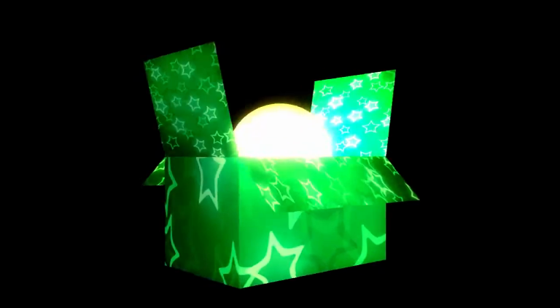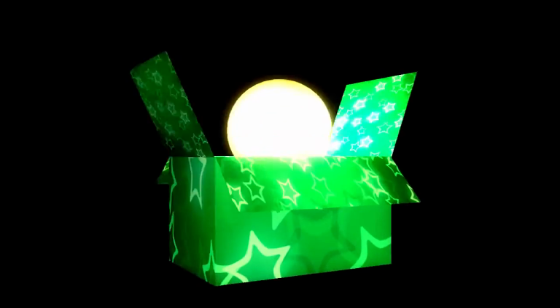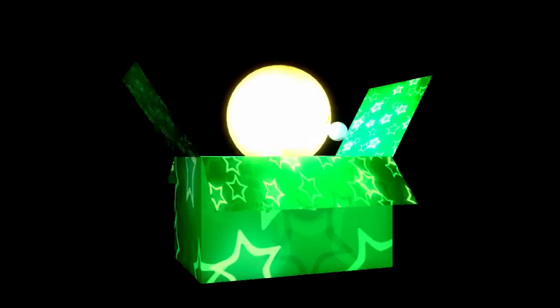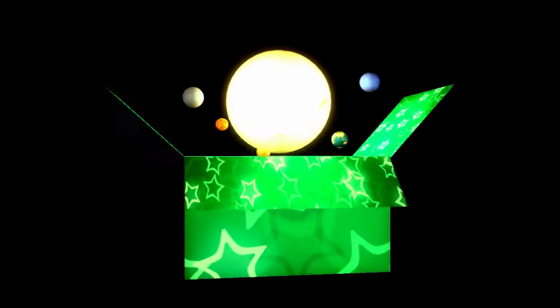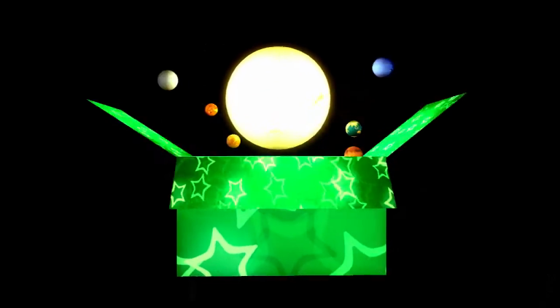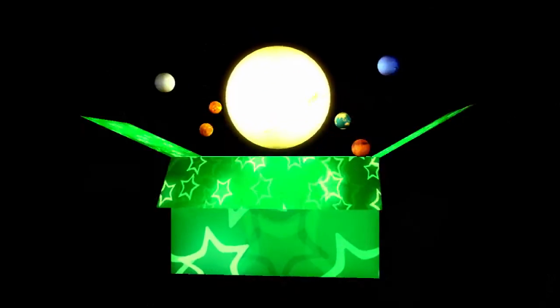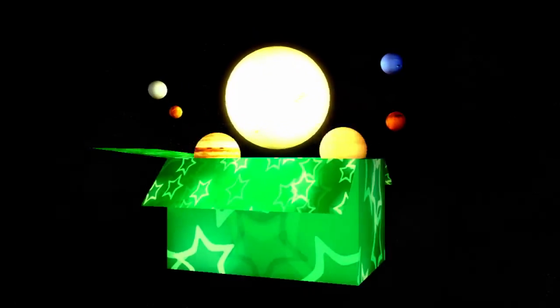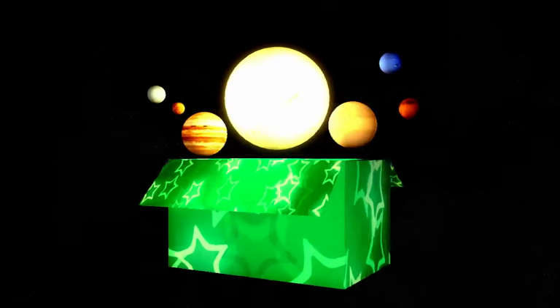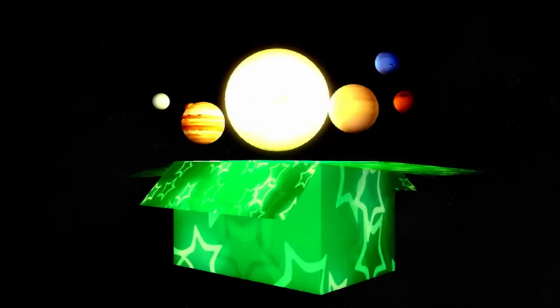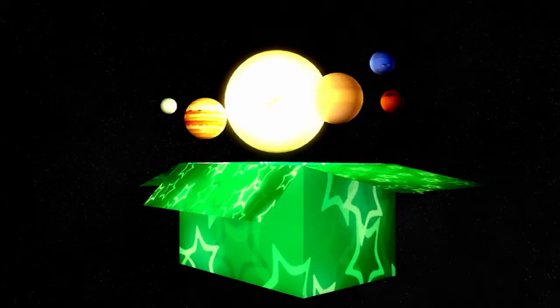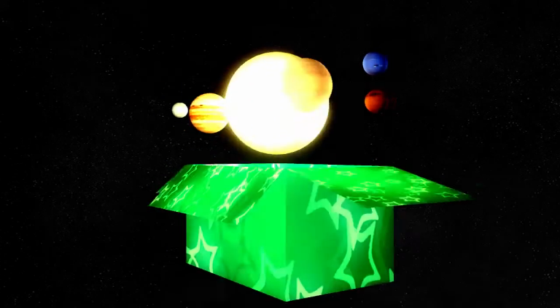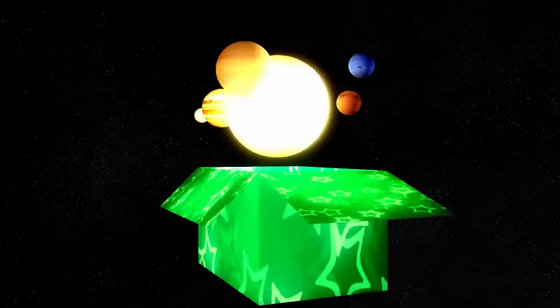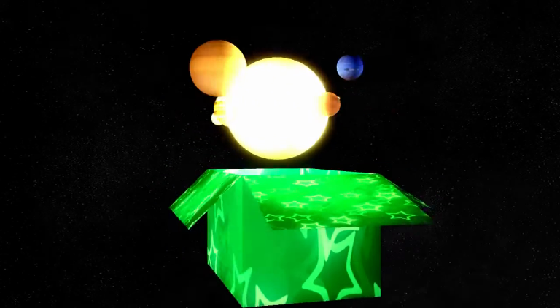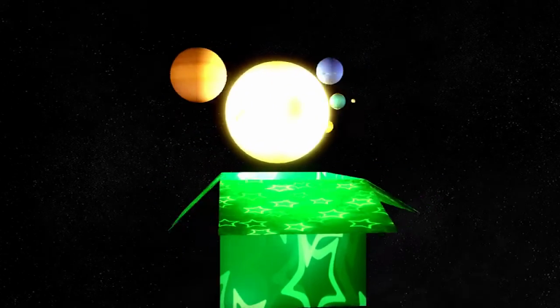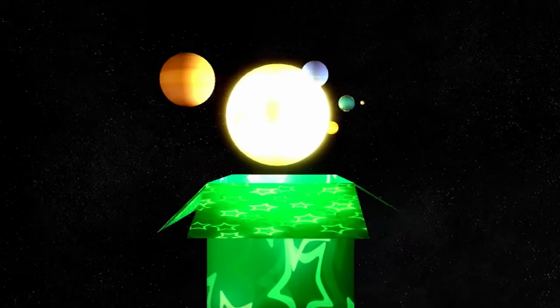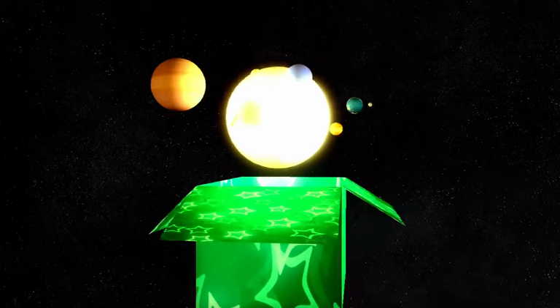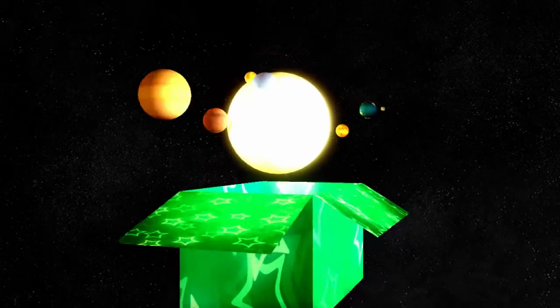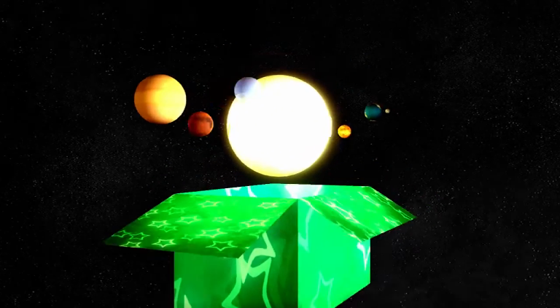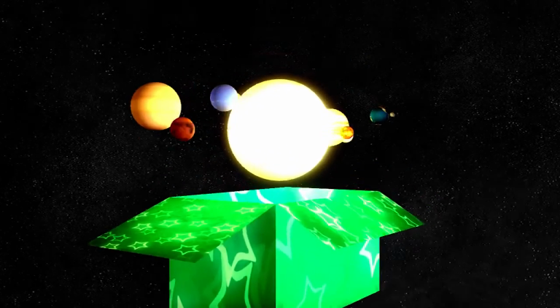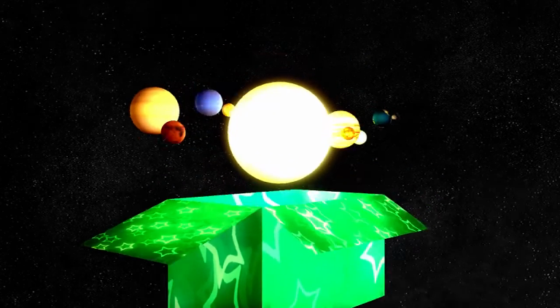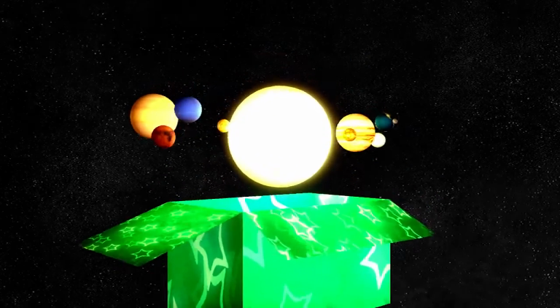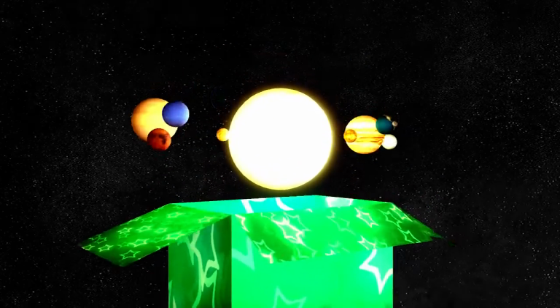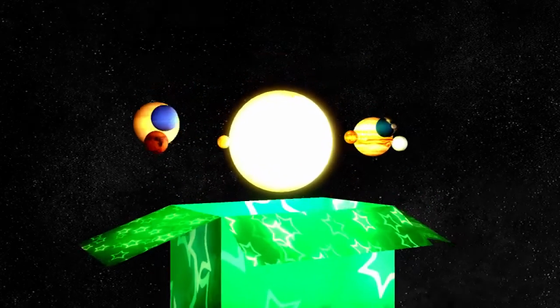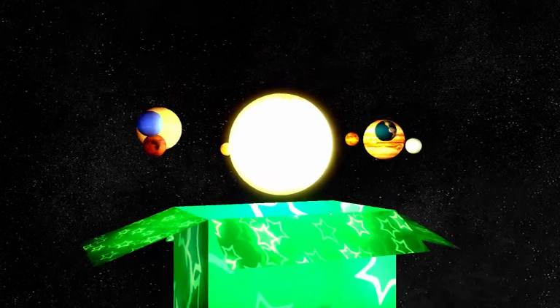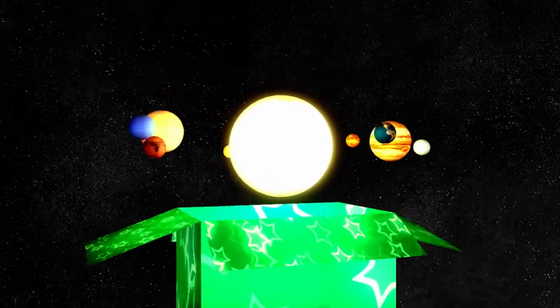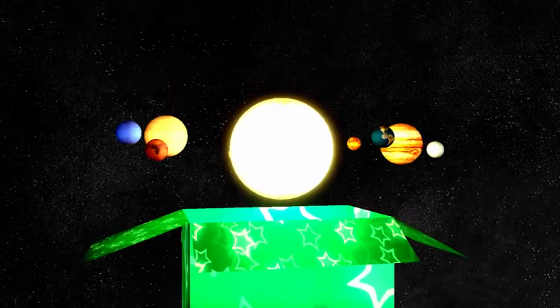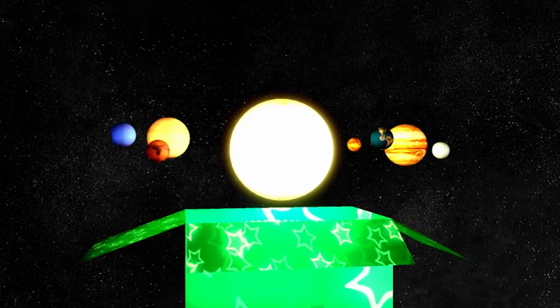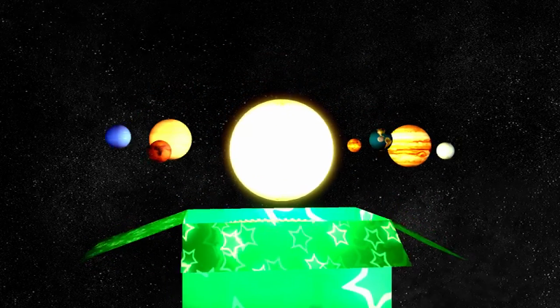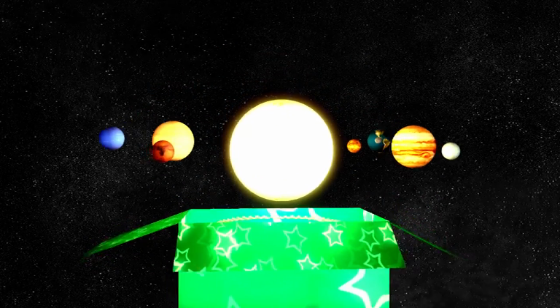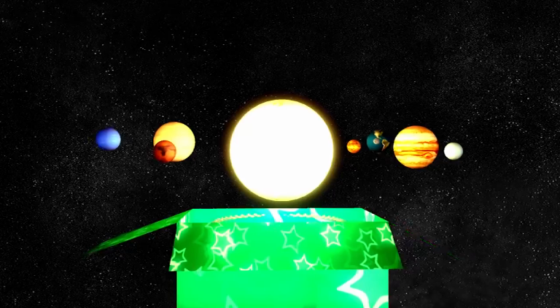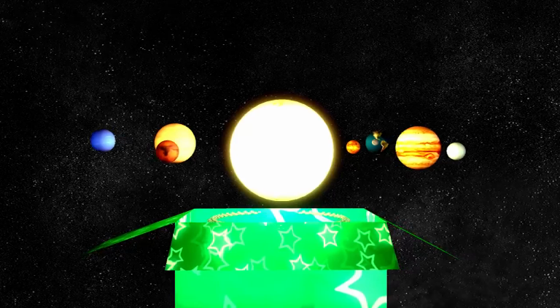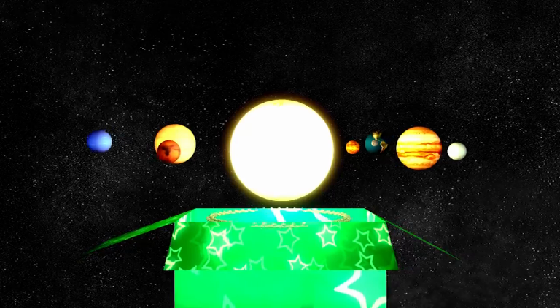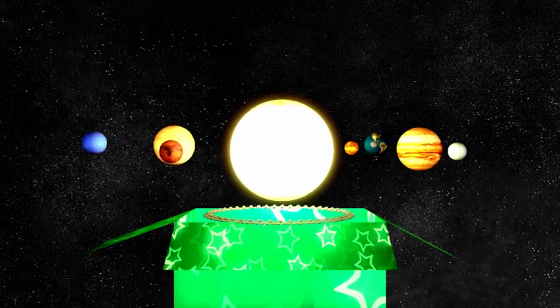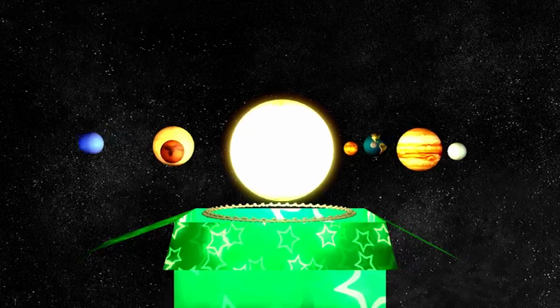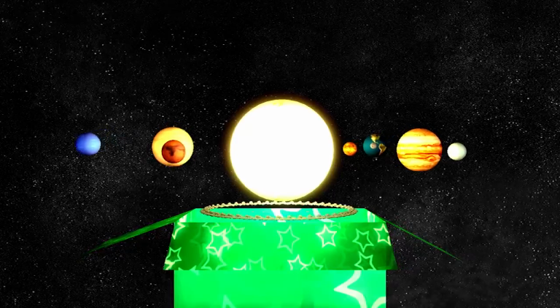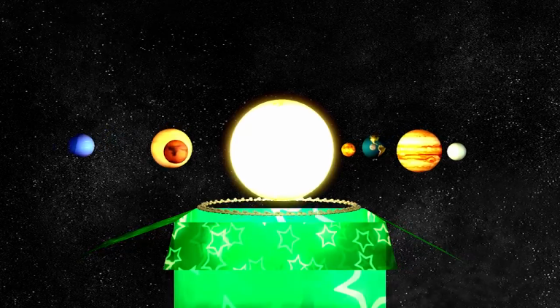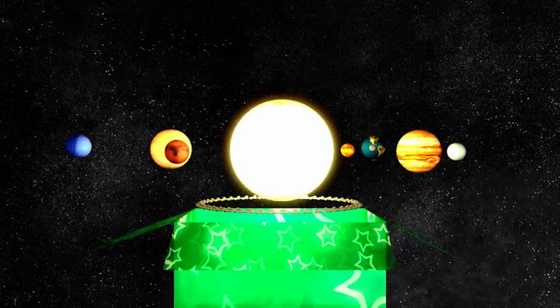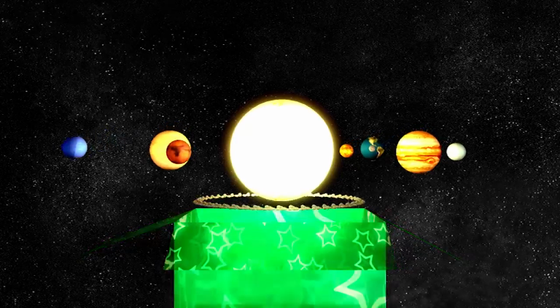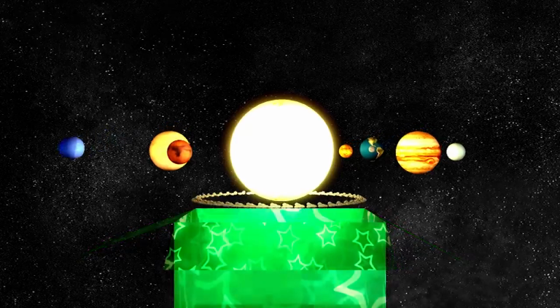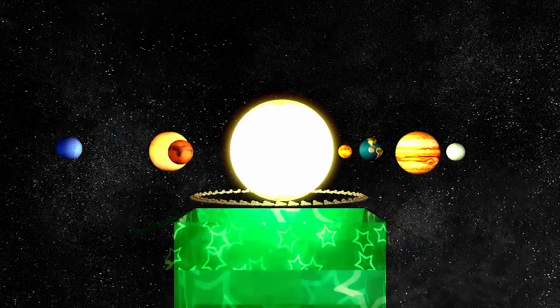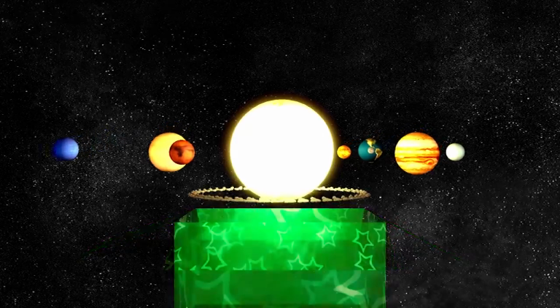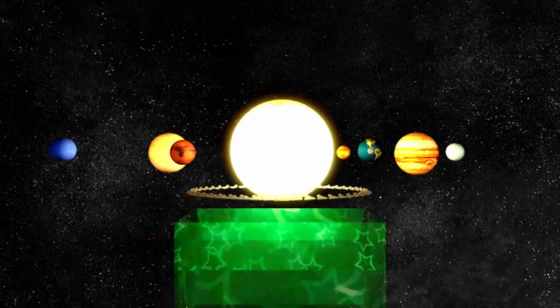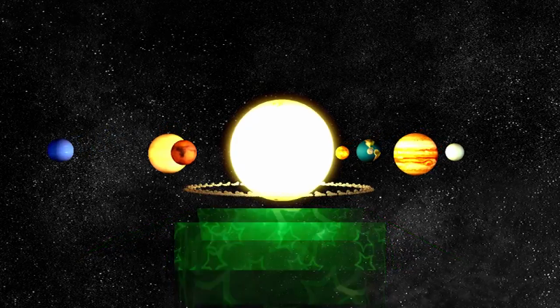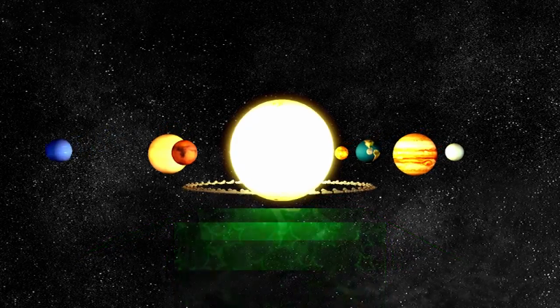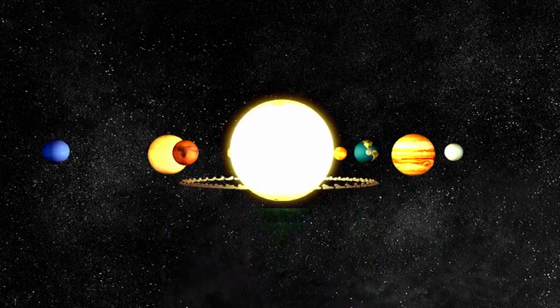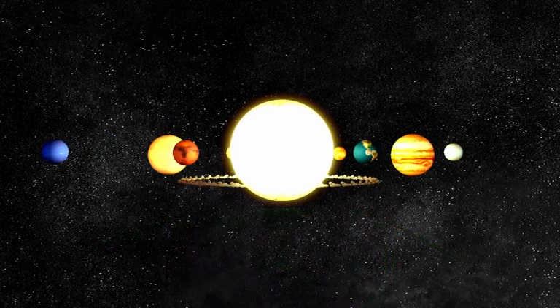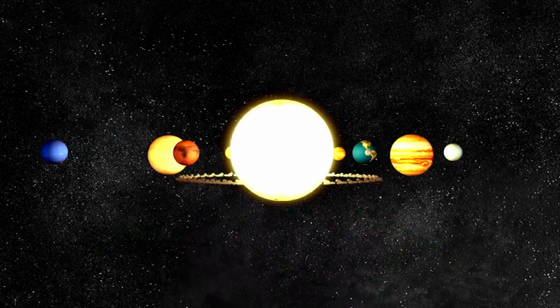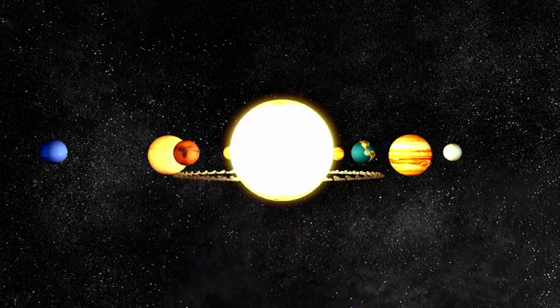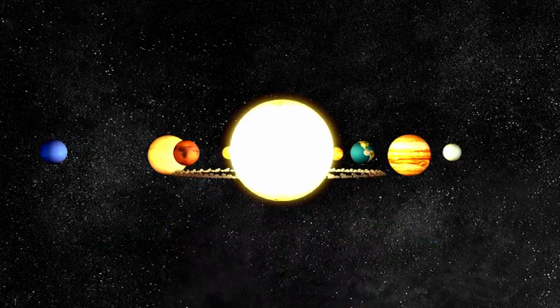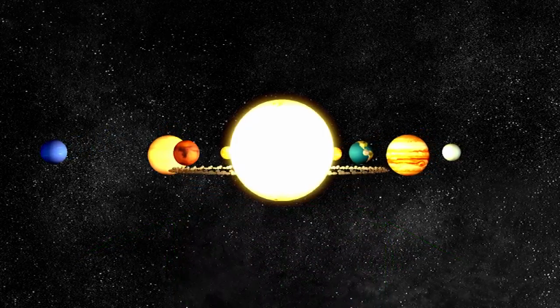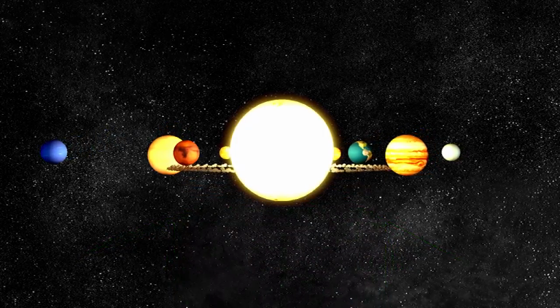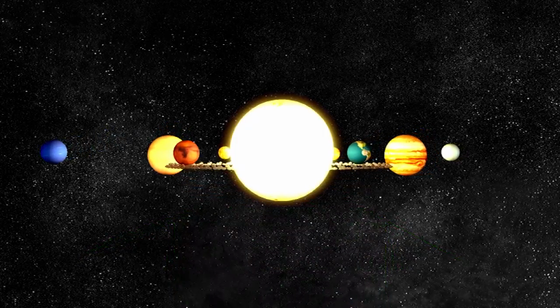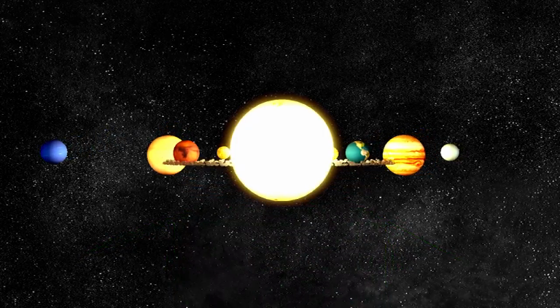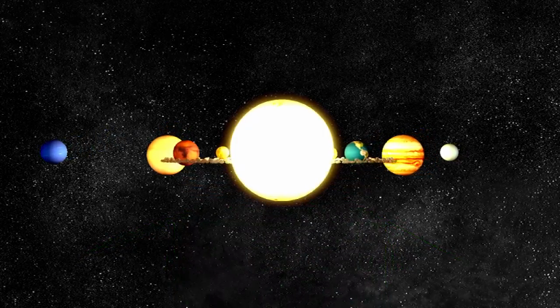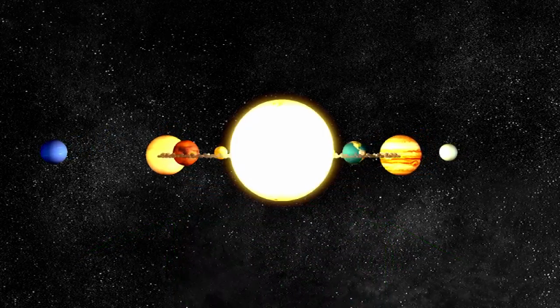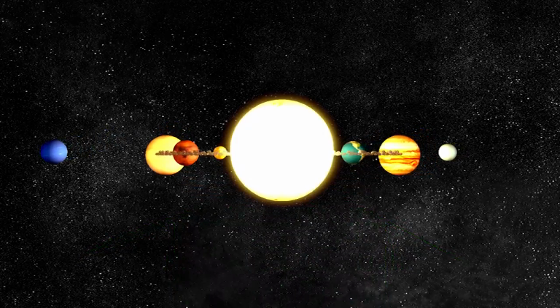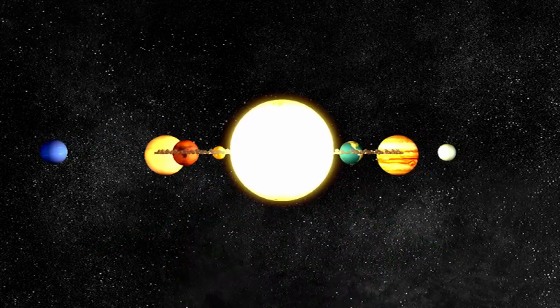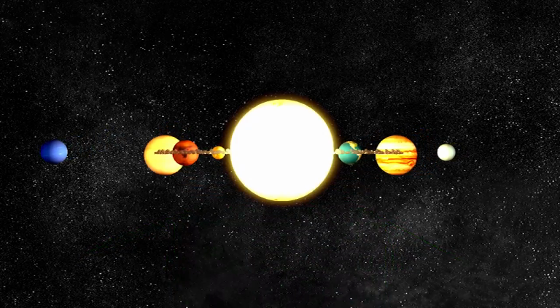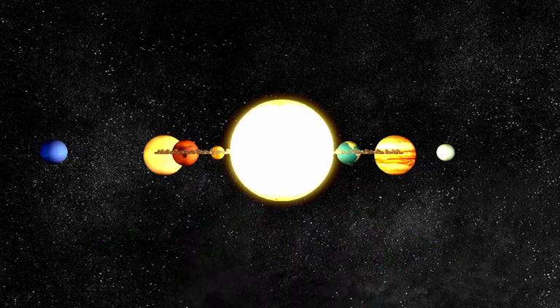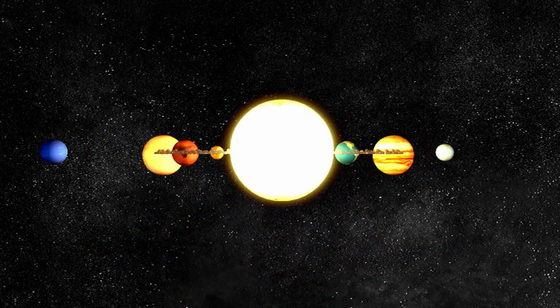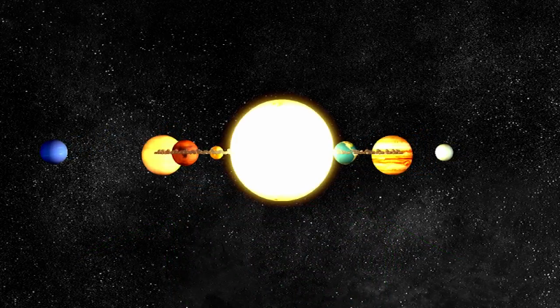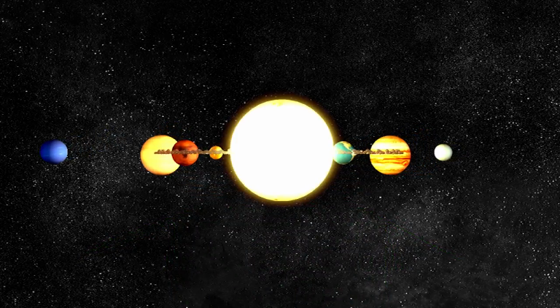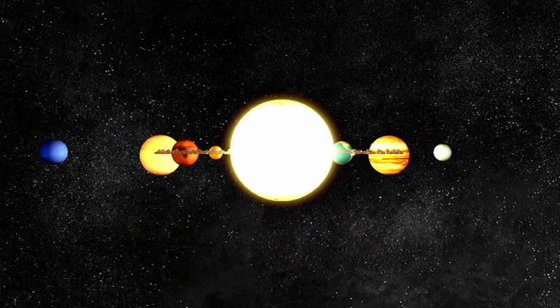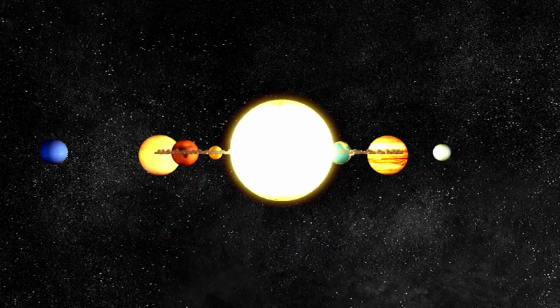This is the solar system. It is full of planets, moons, asteroids, and other objects.